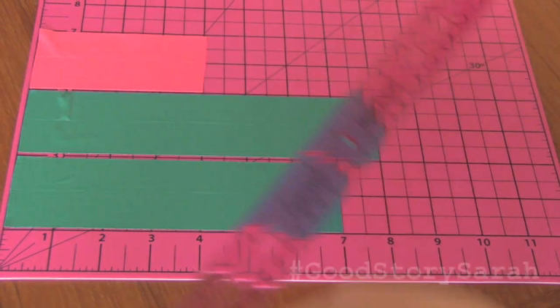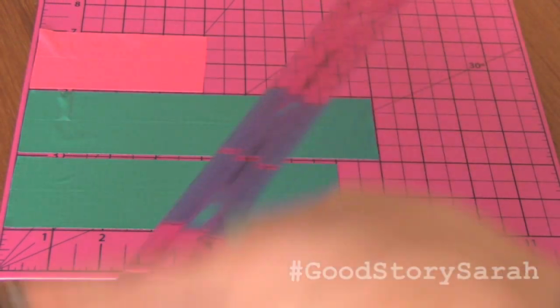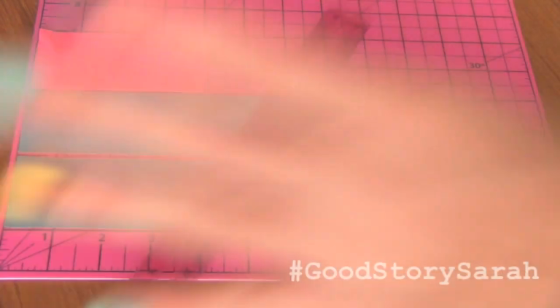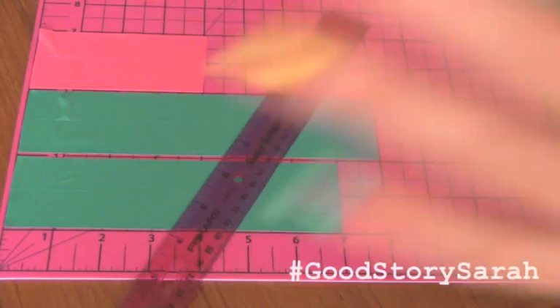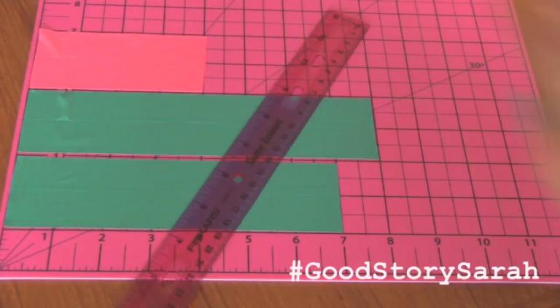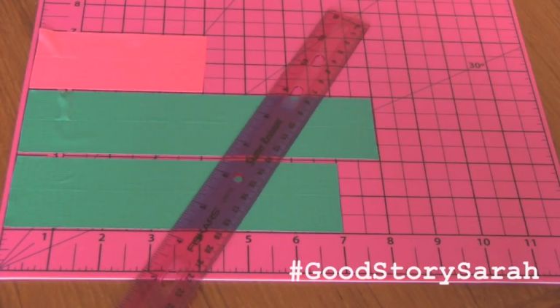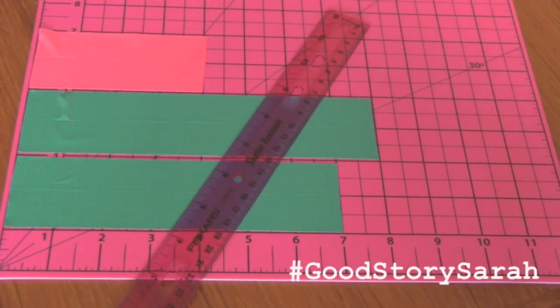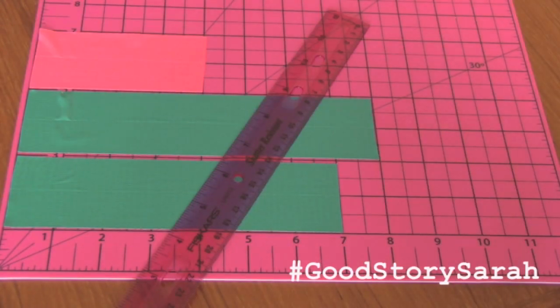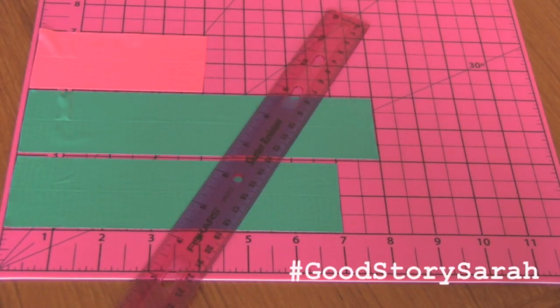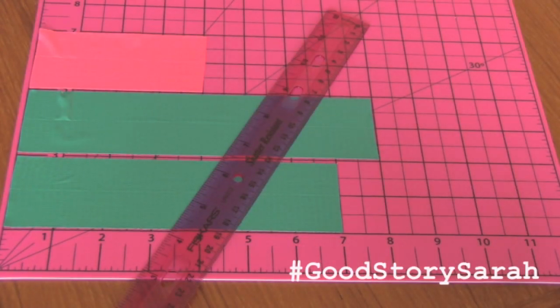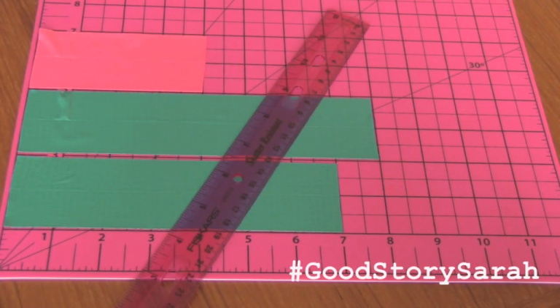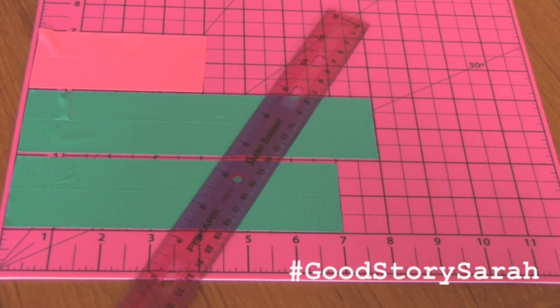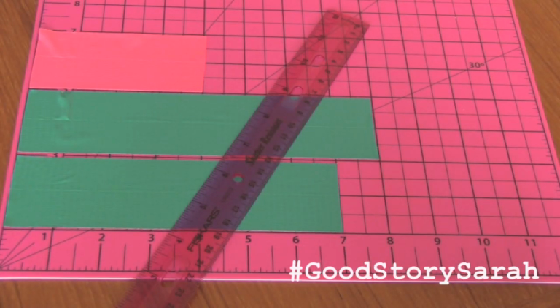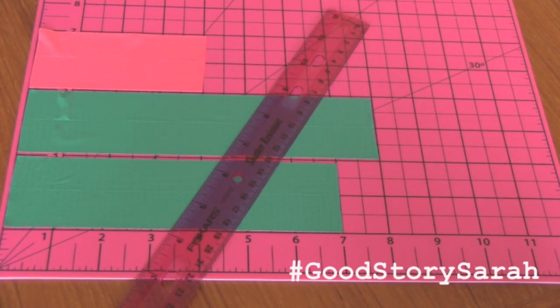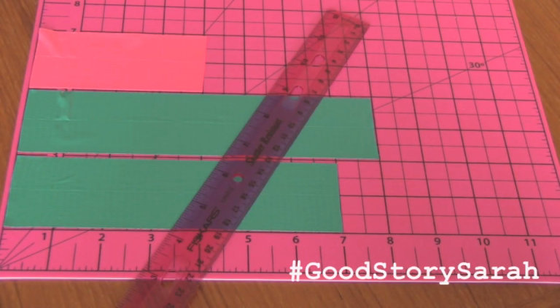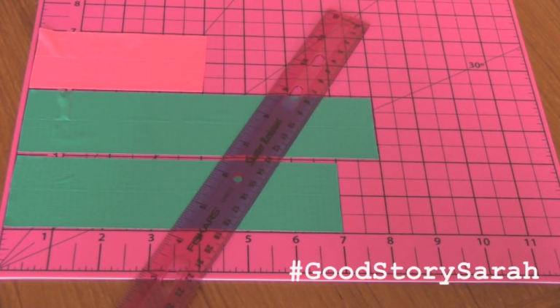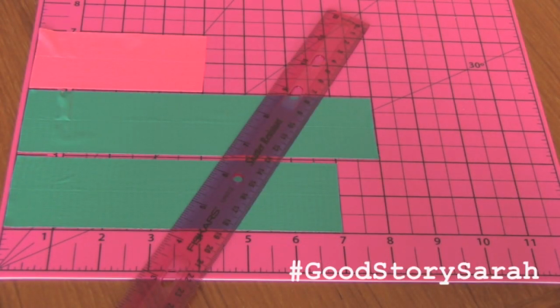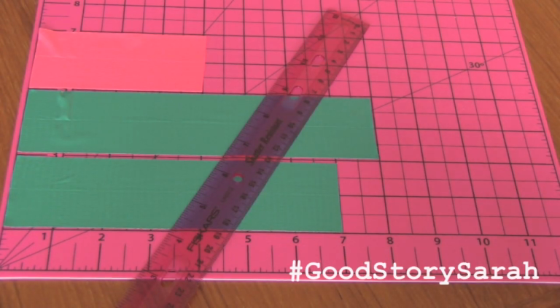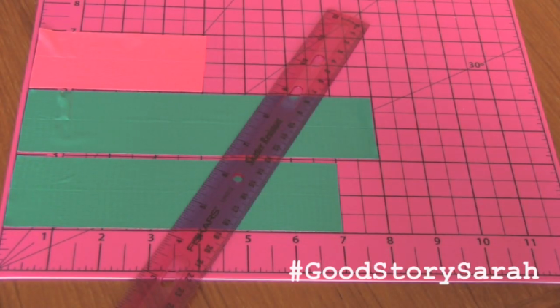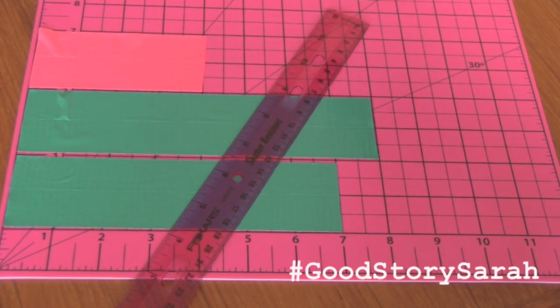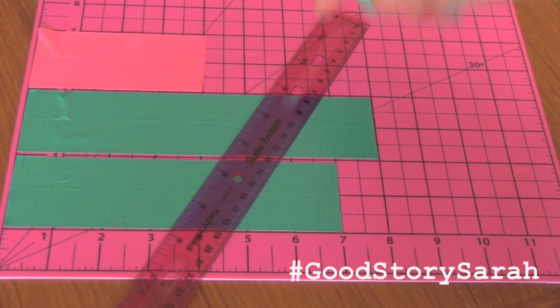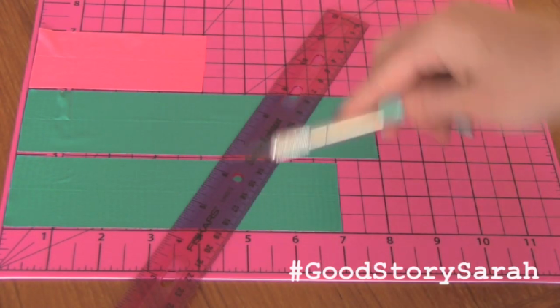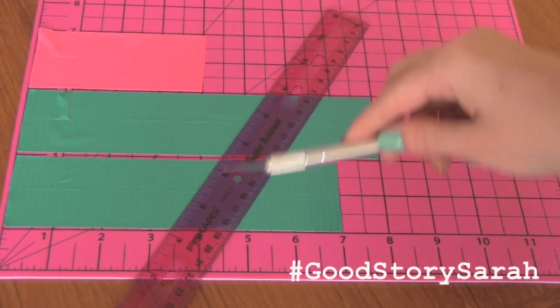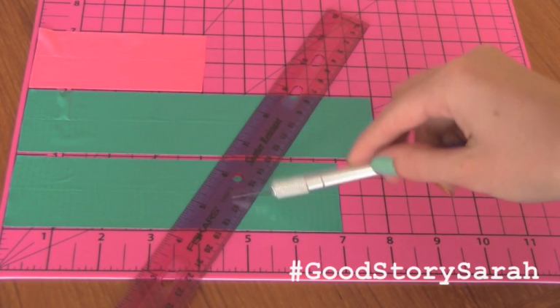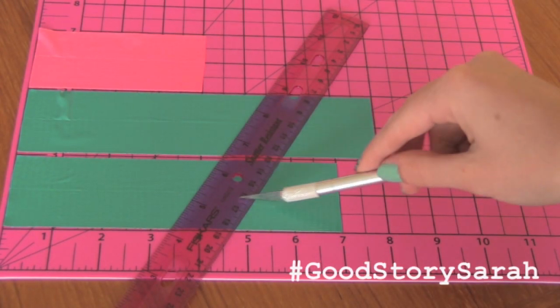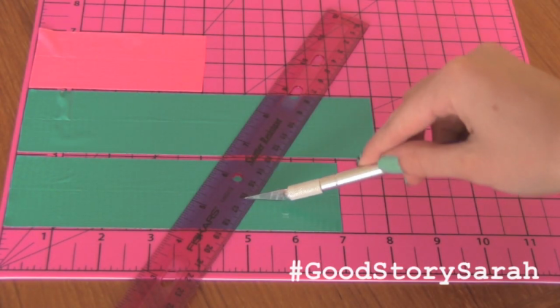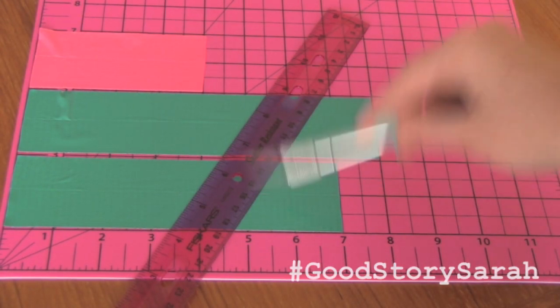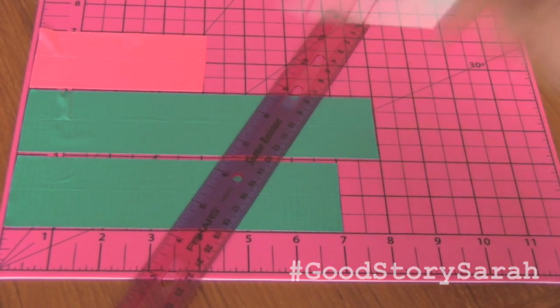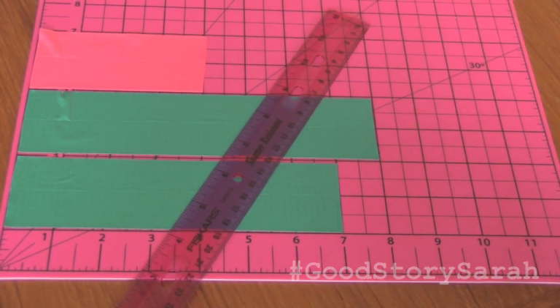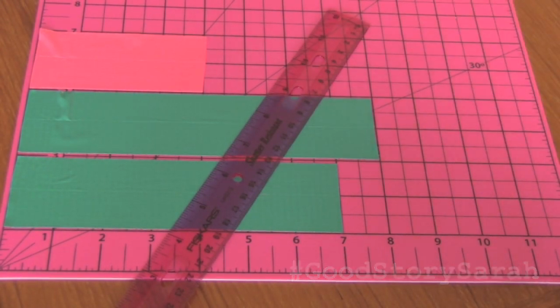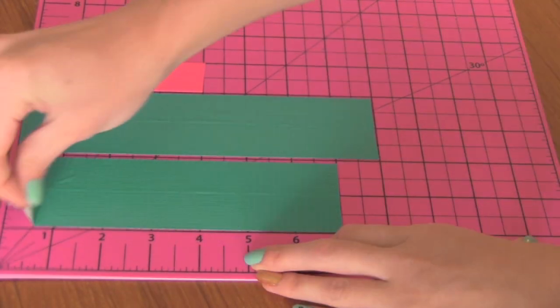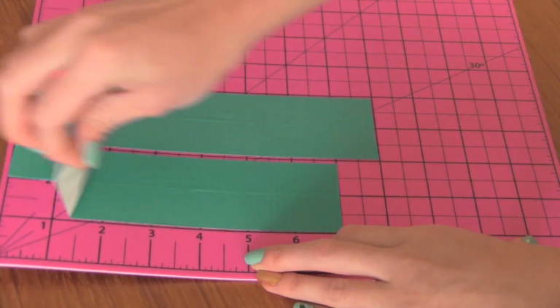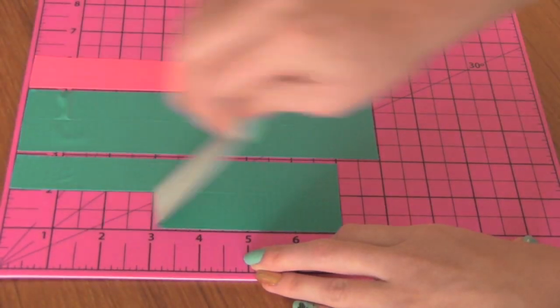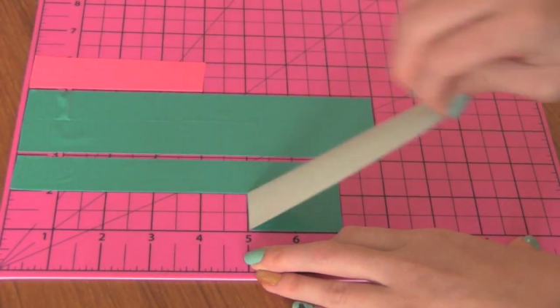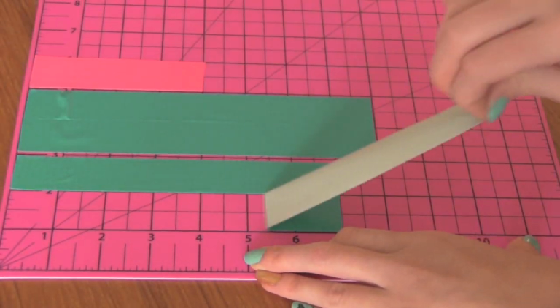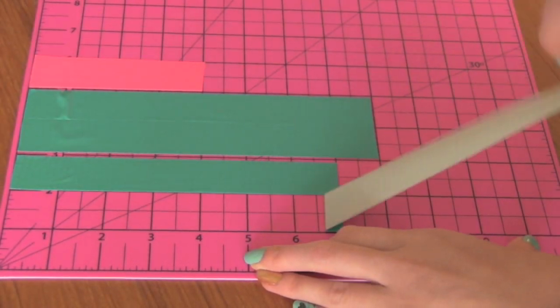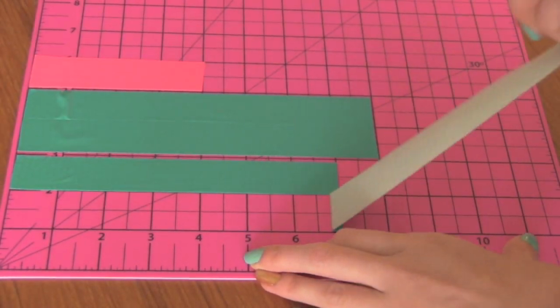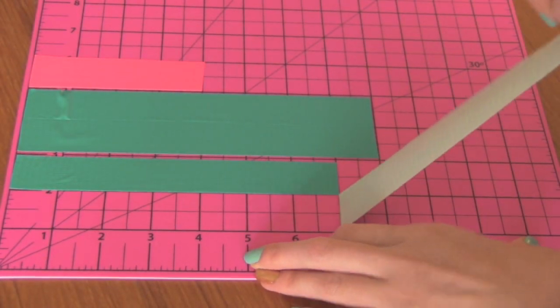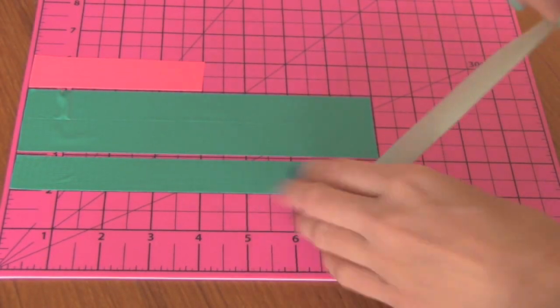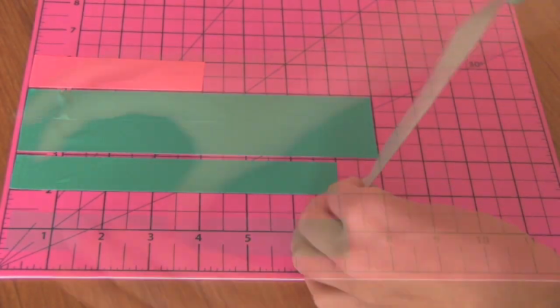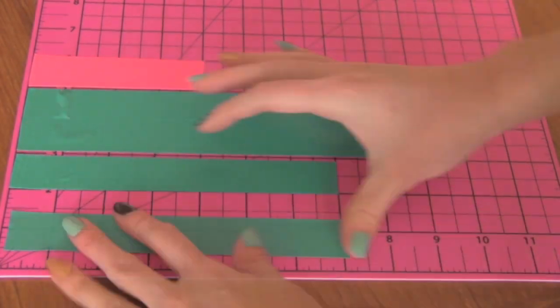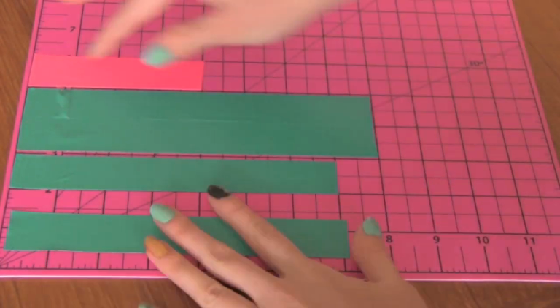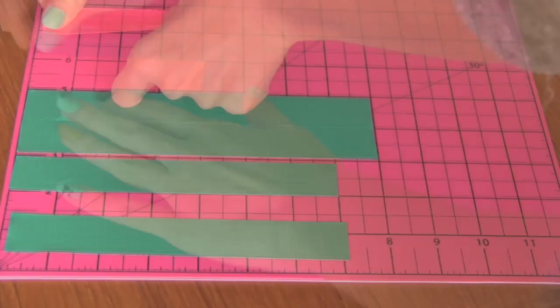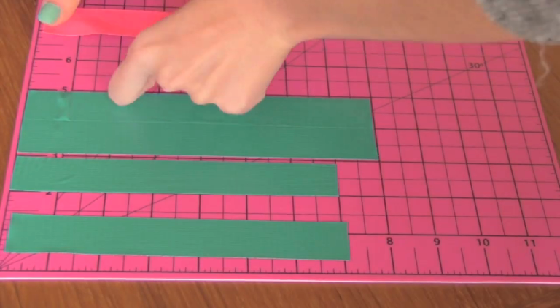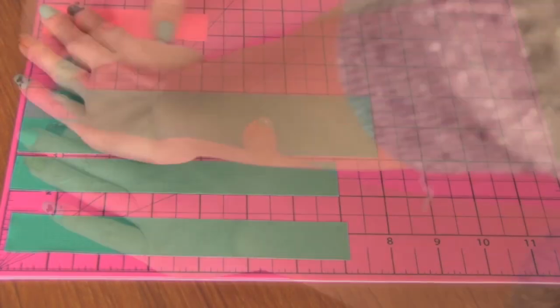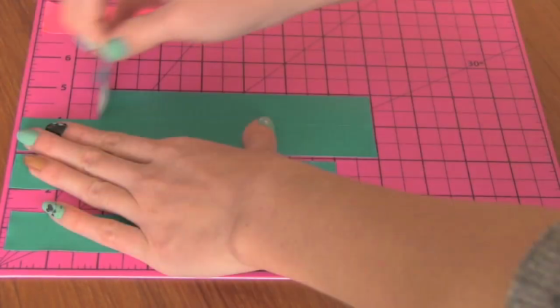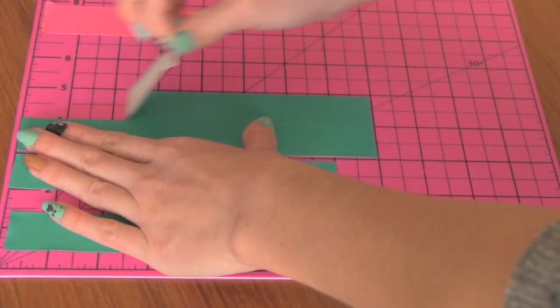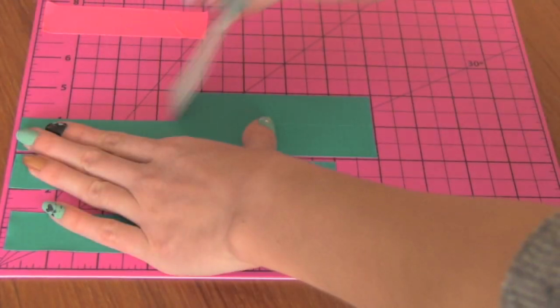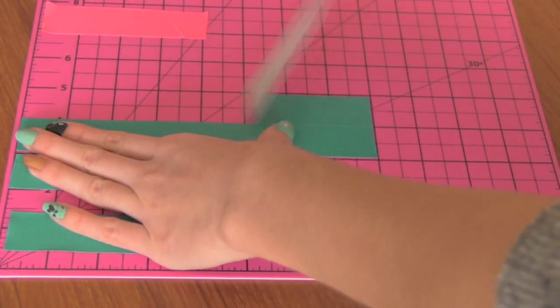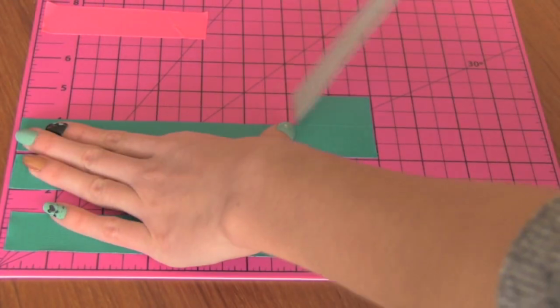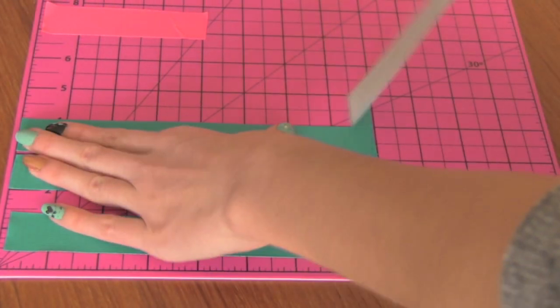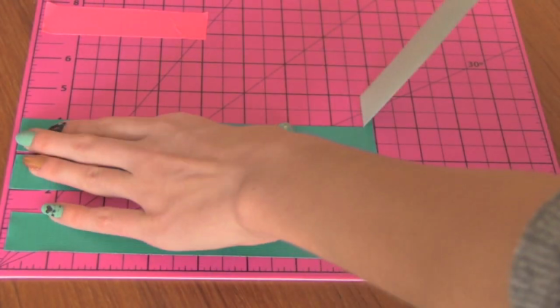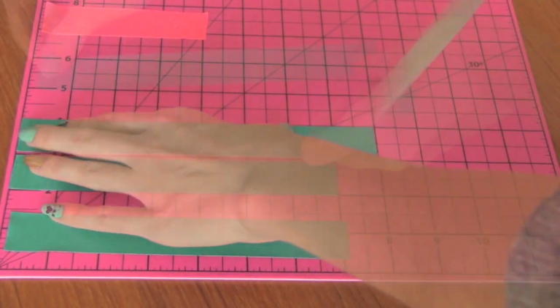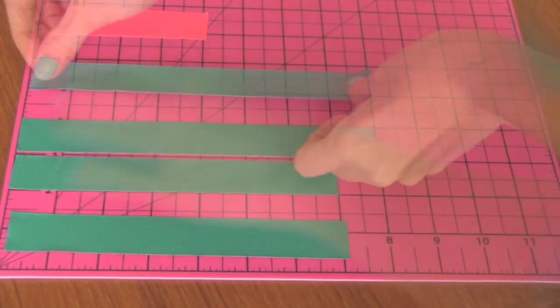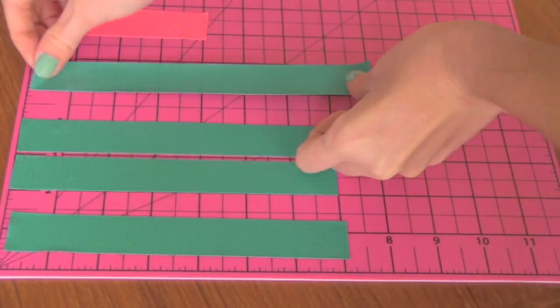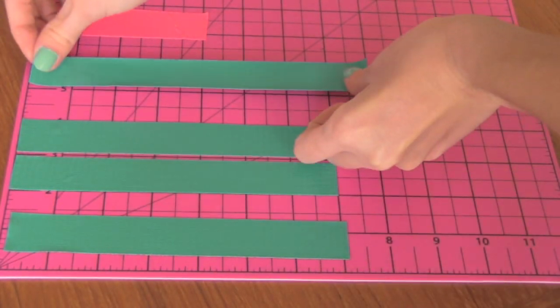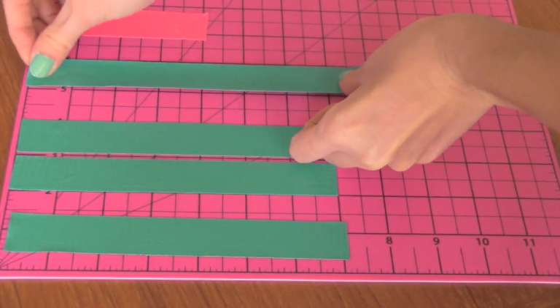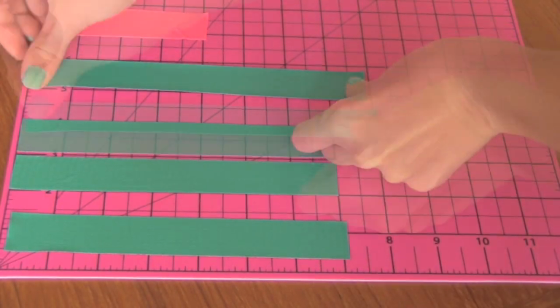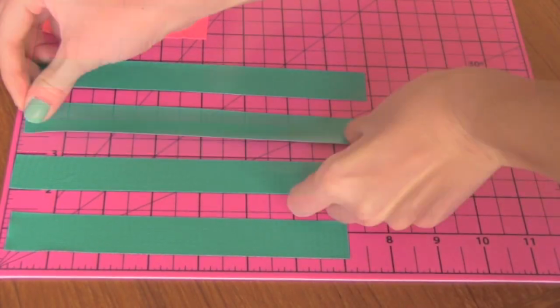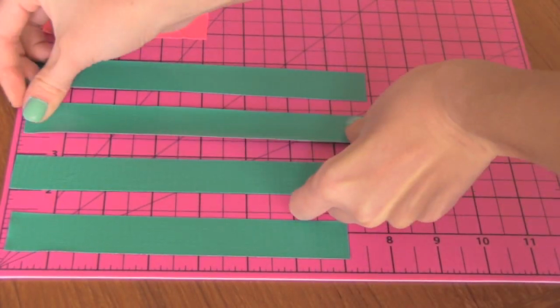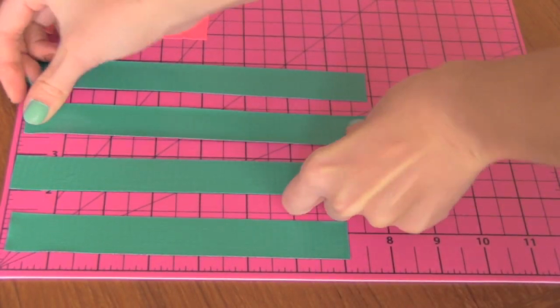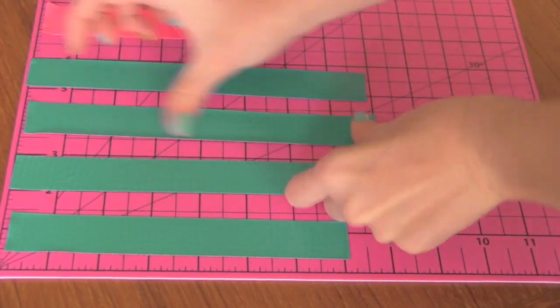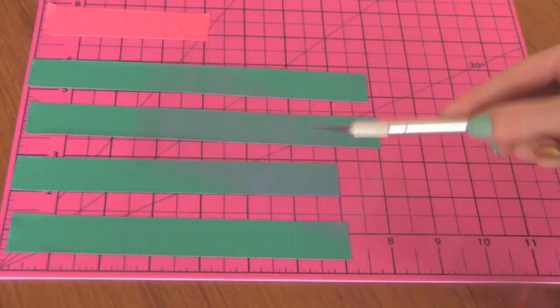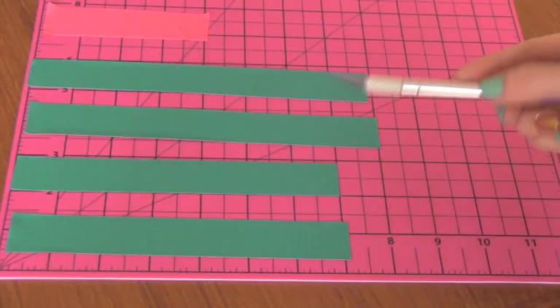I realize there's a lot of pink going on here, but look, it made purple. I just moved these strips apart a little bit so you can see what's going on for the next step.